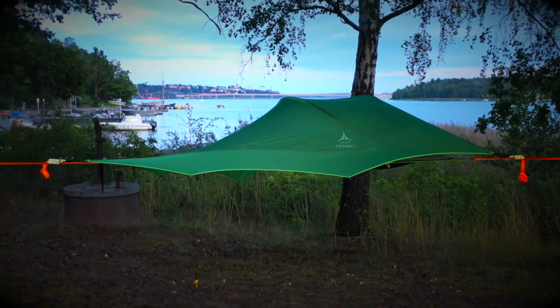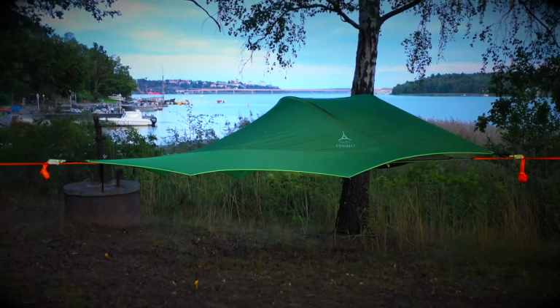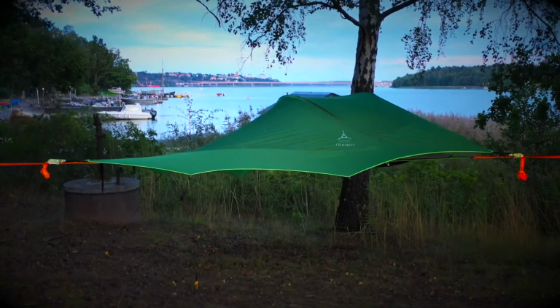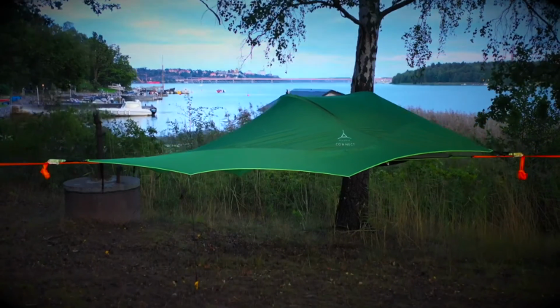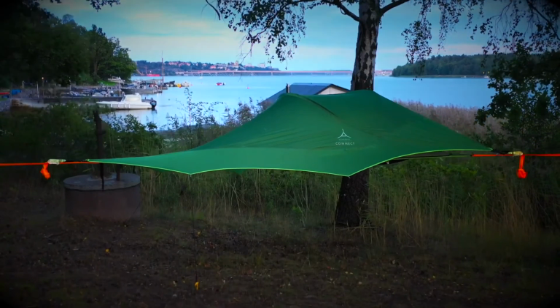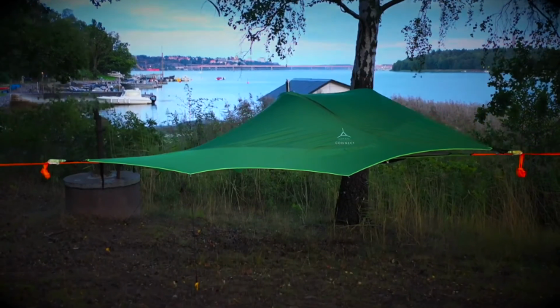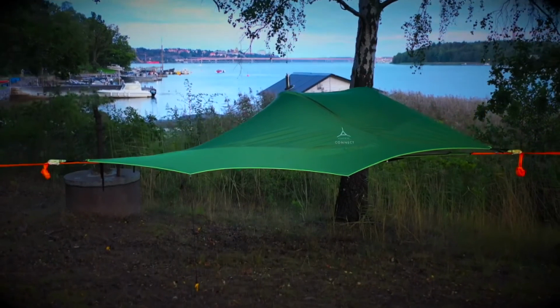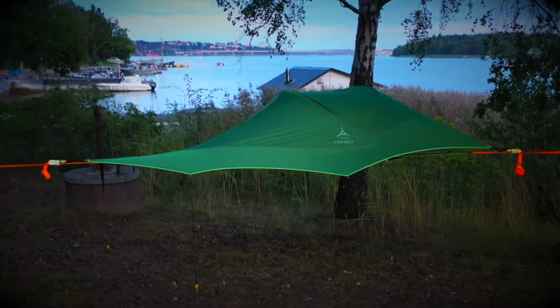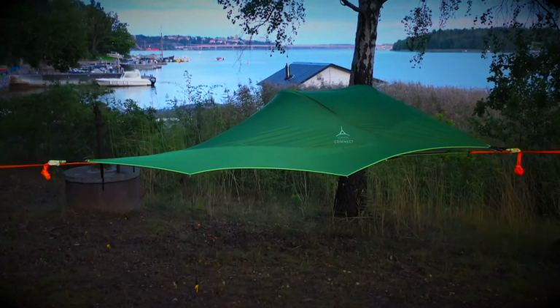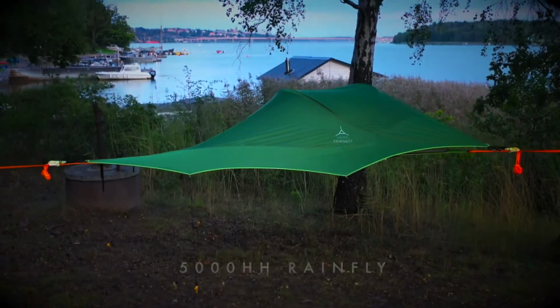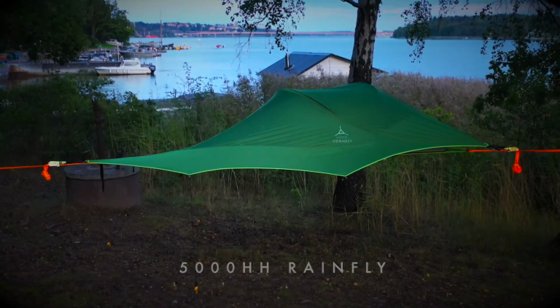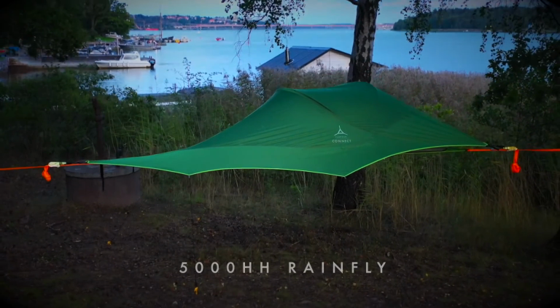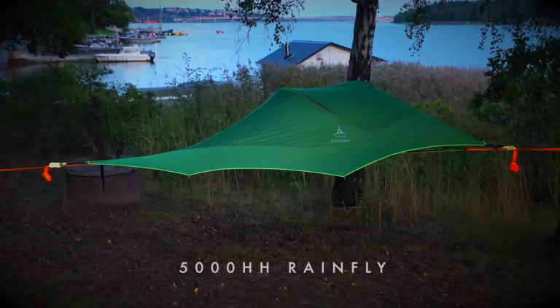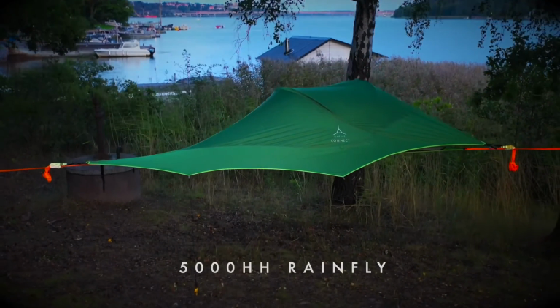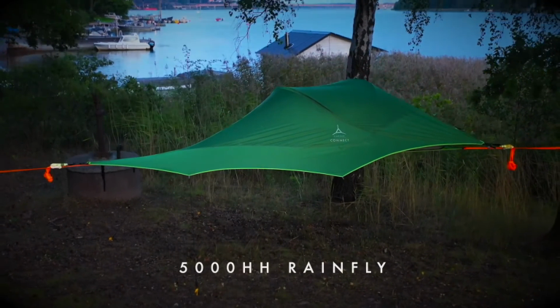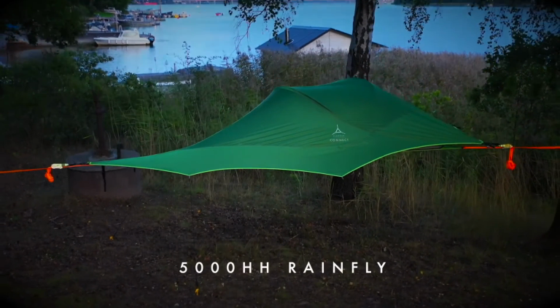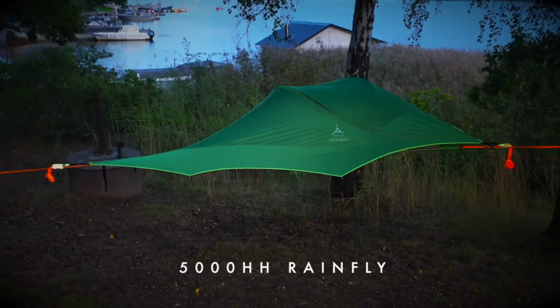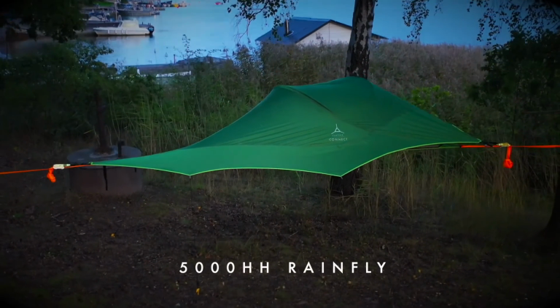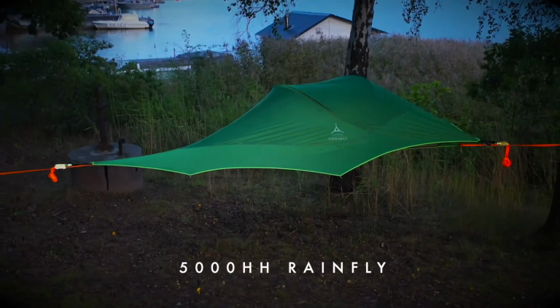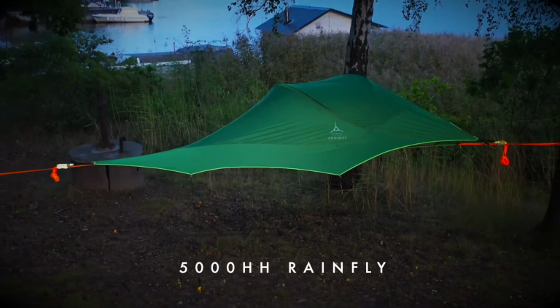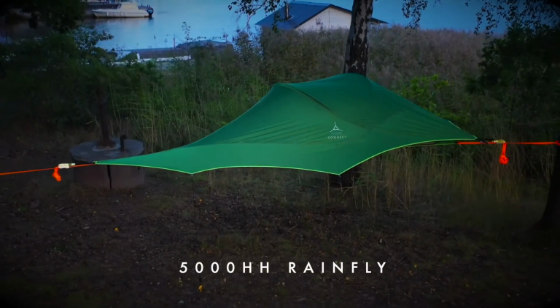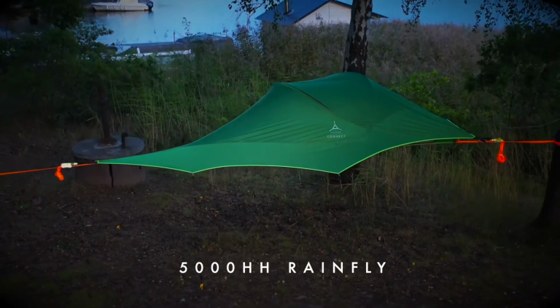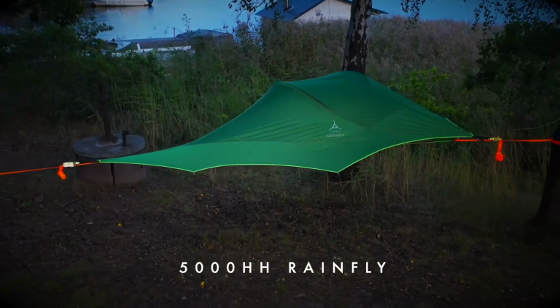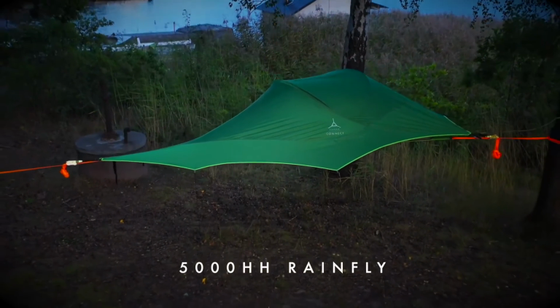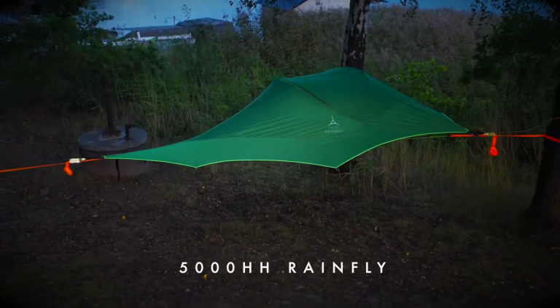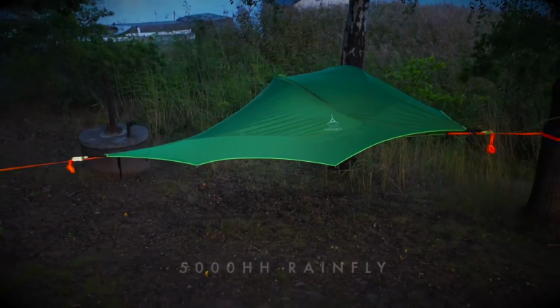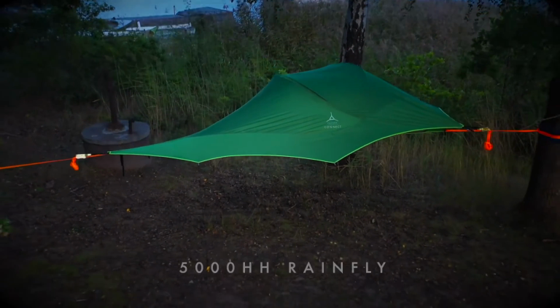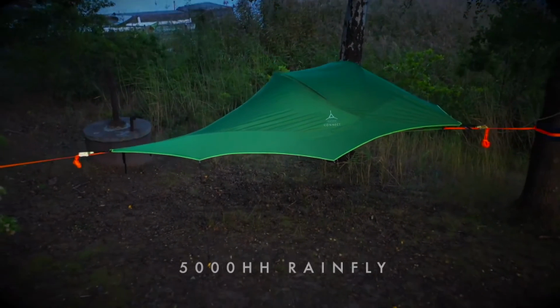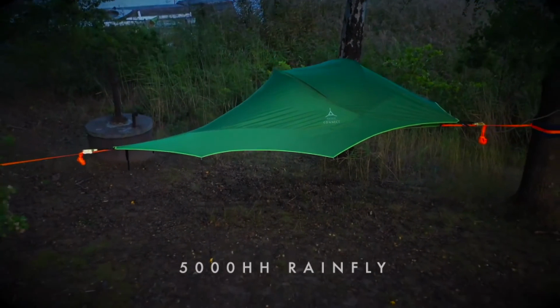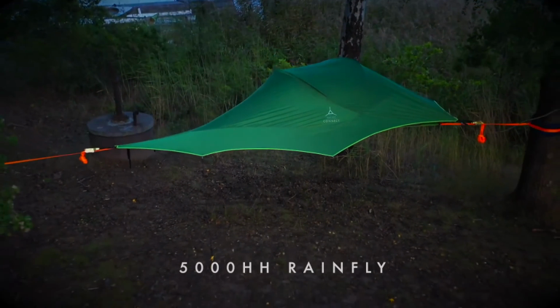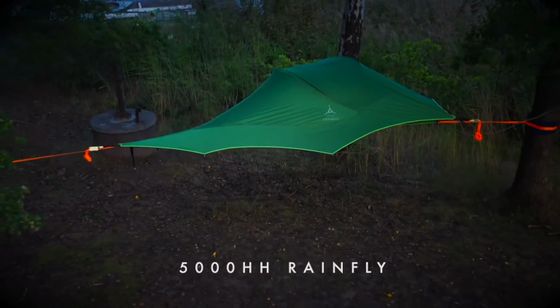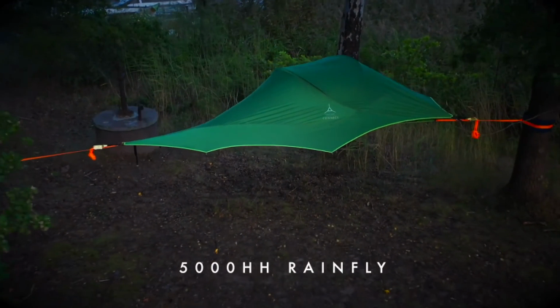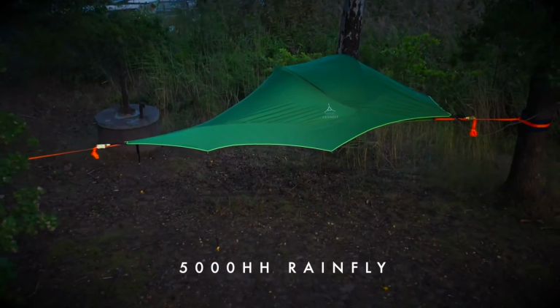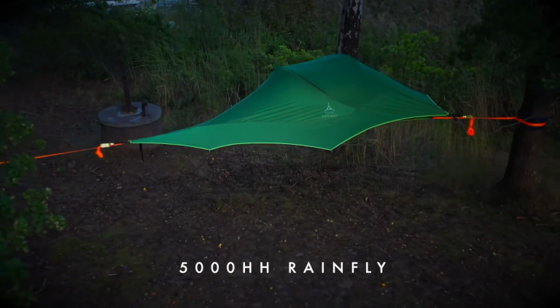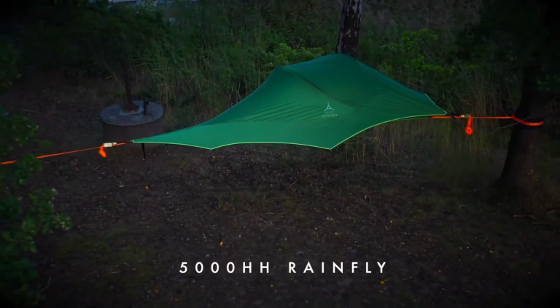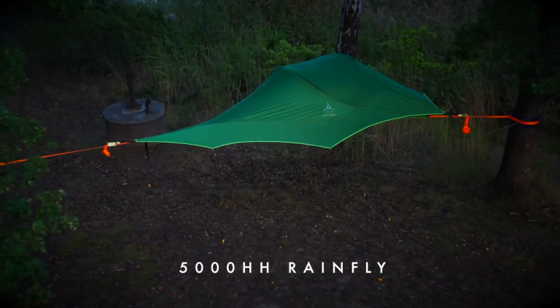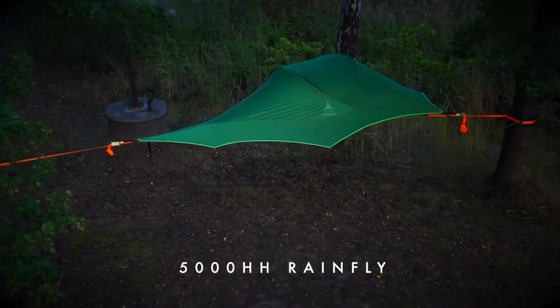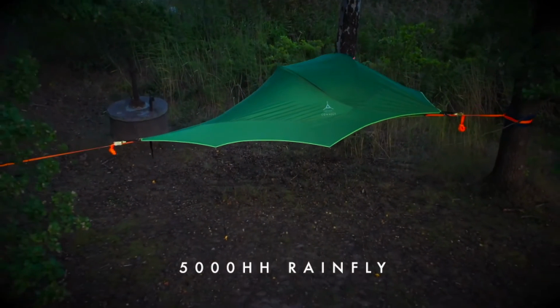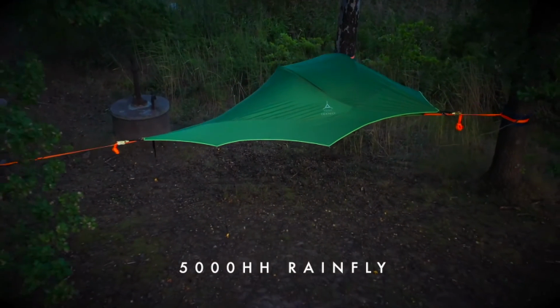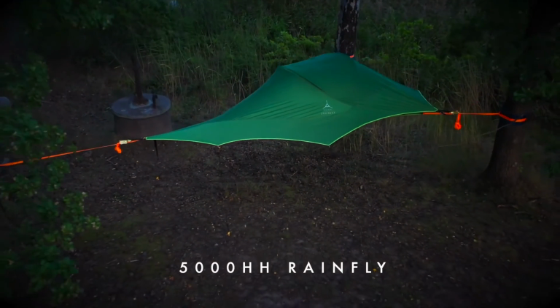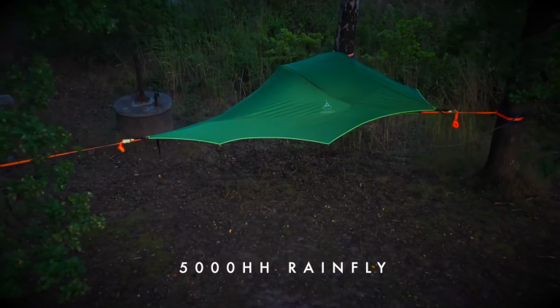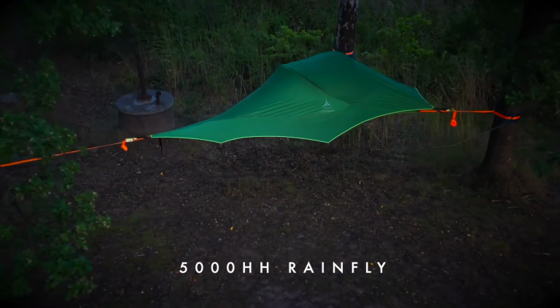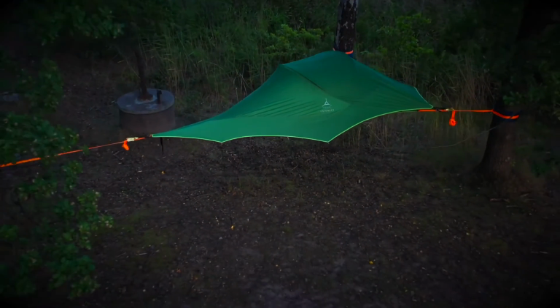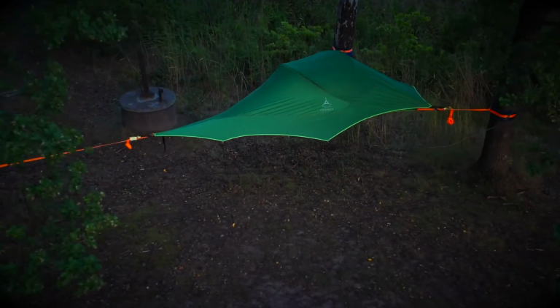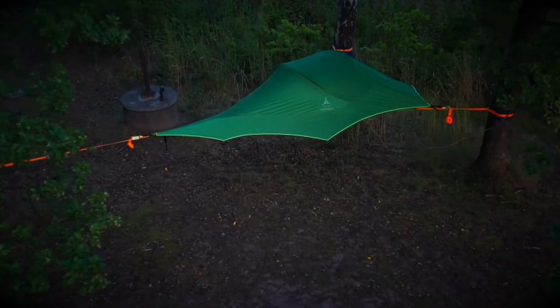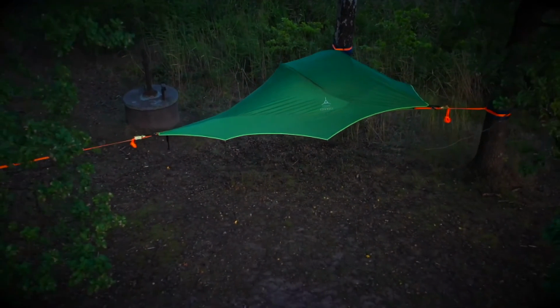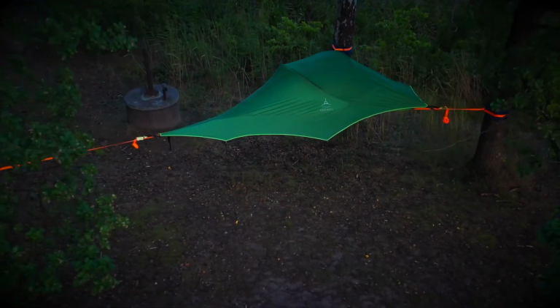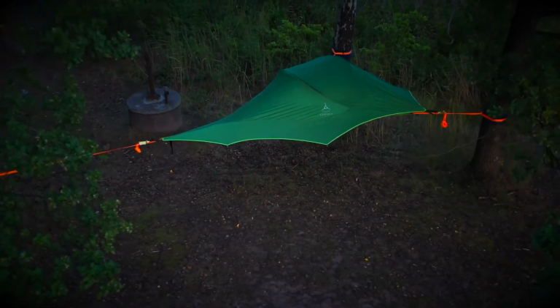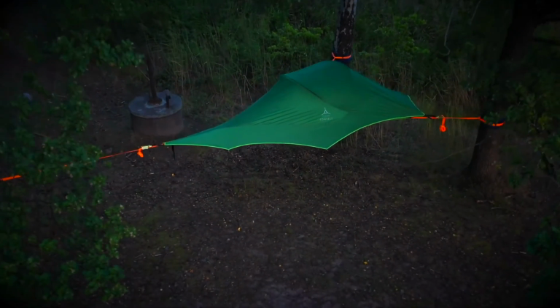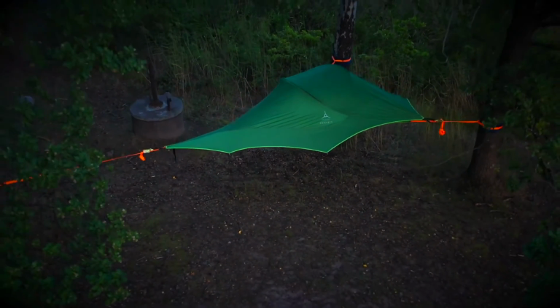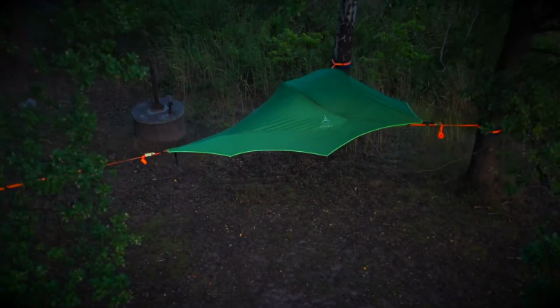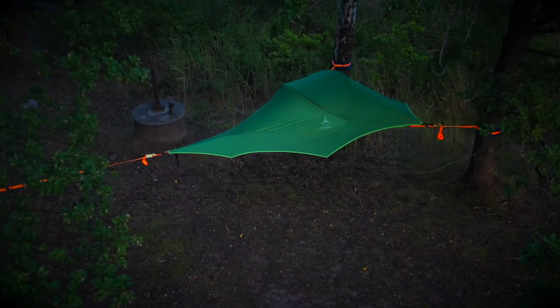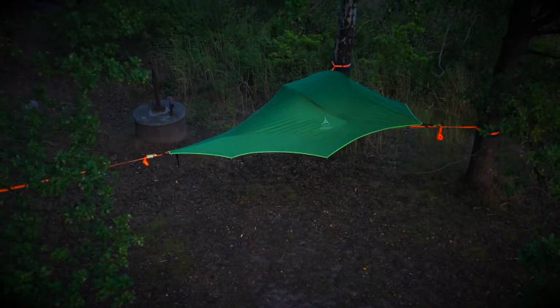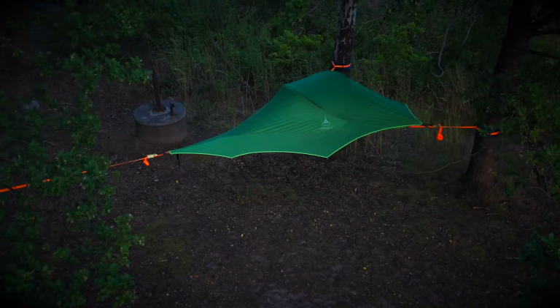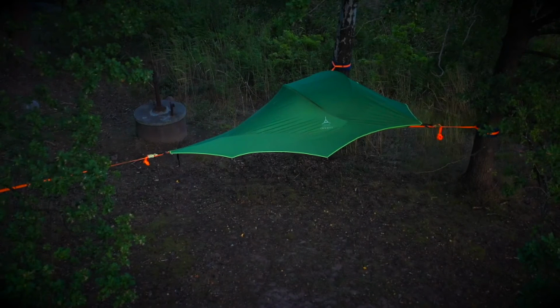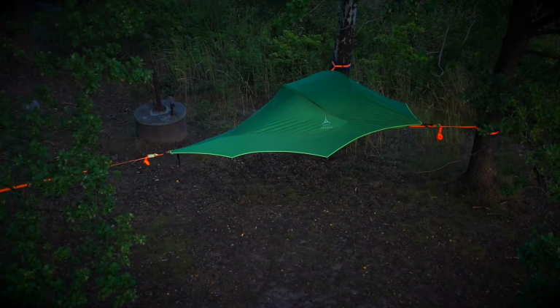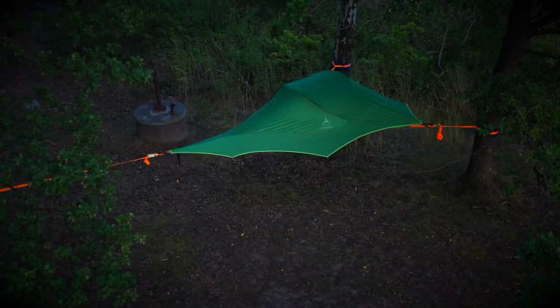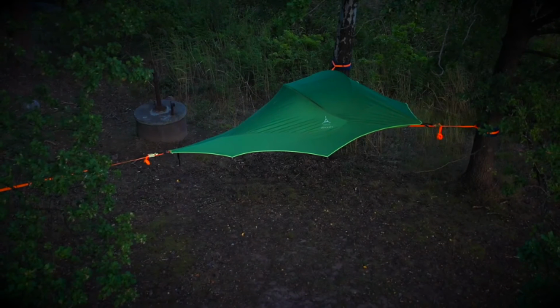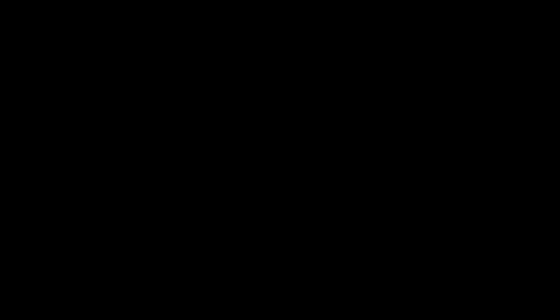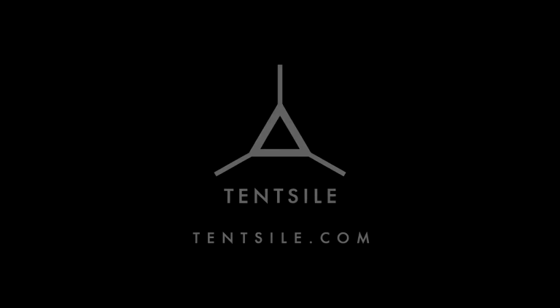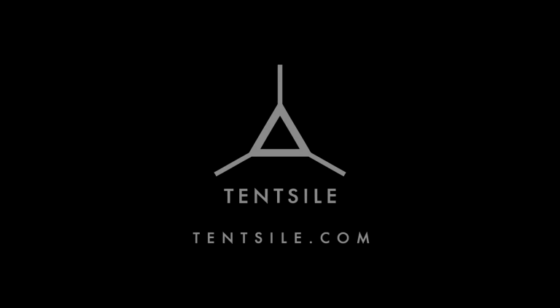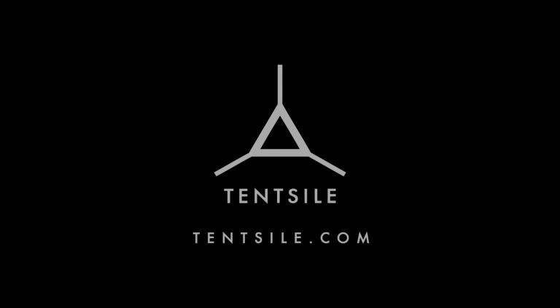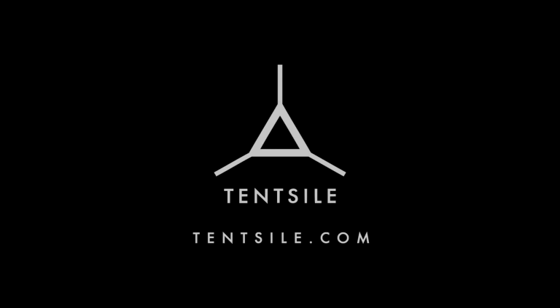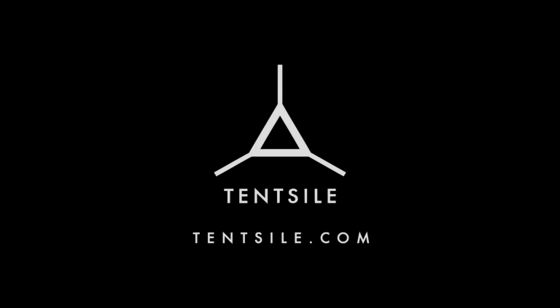The rainfly has a 5000 hydrostatic head waterproof rating and clips to the ratchet handles with our quick release system.